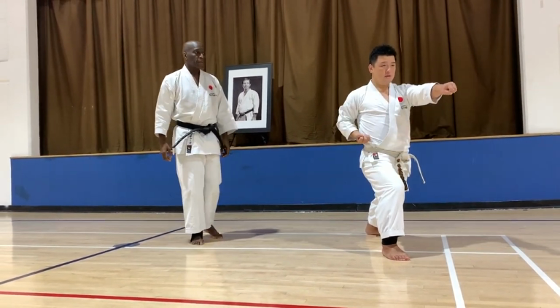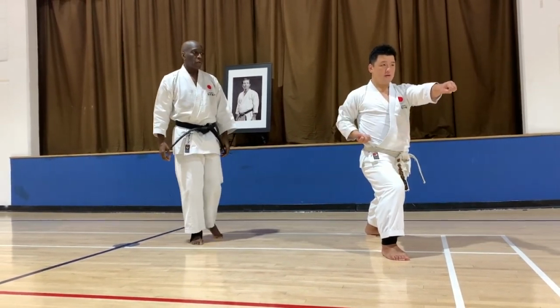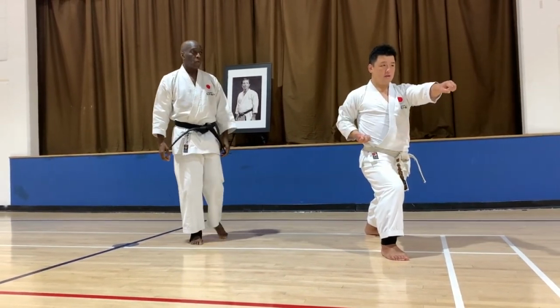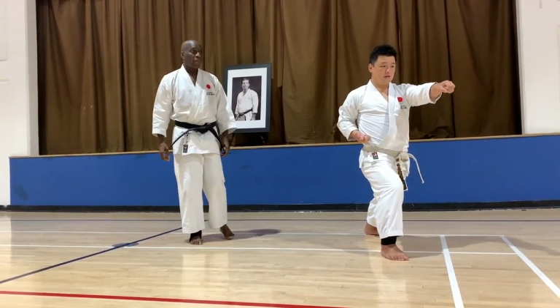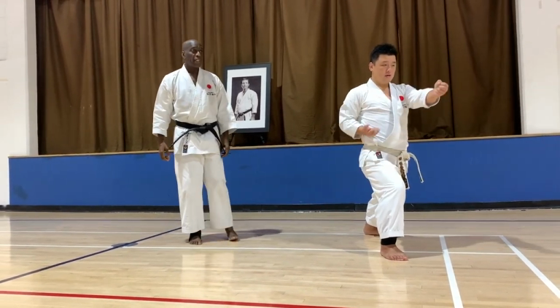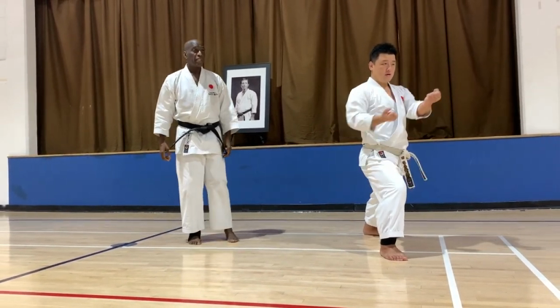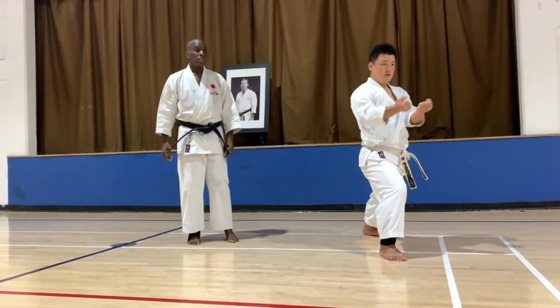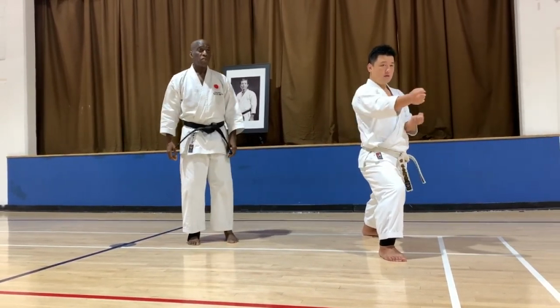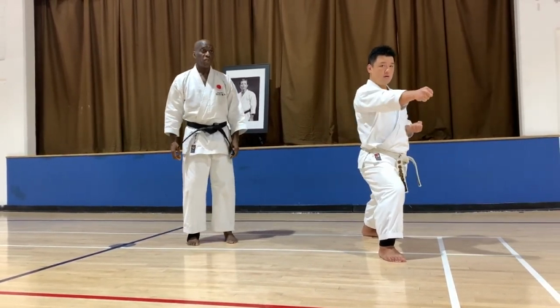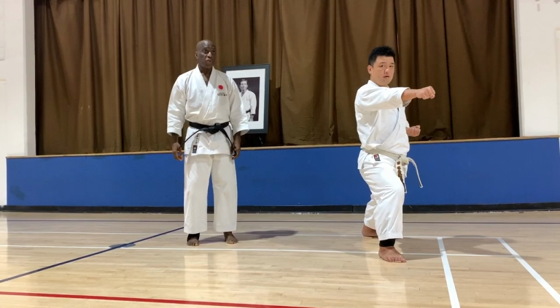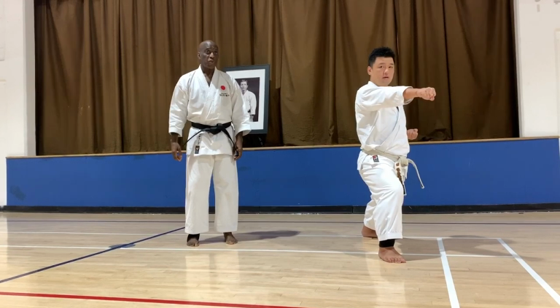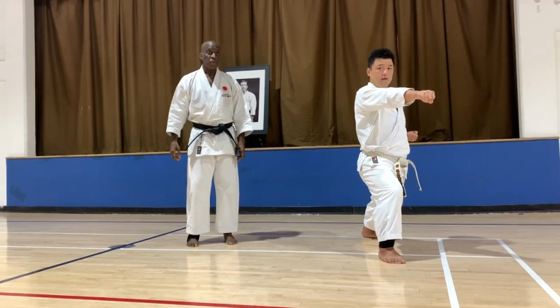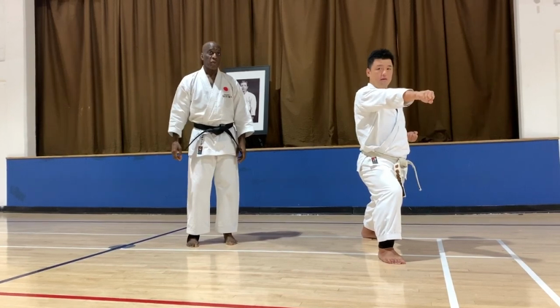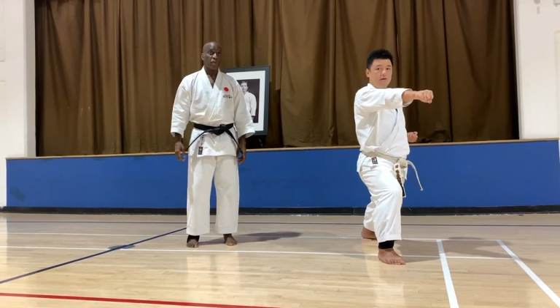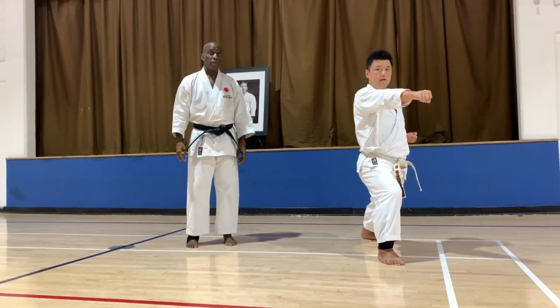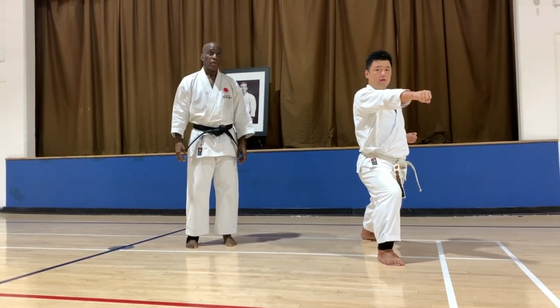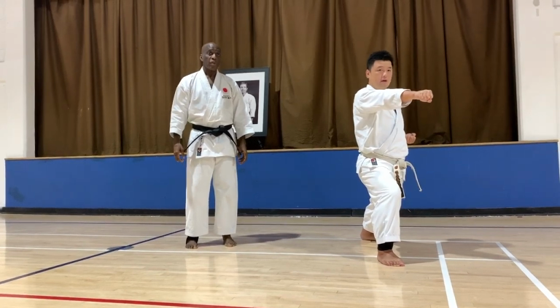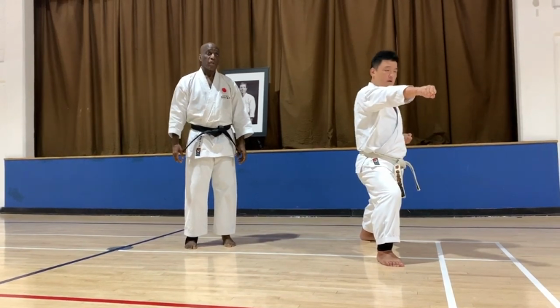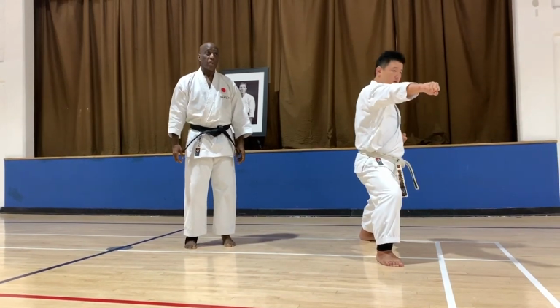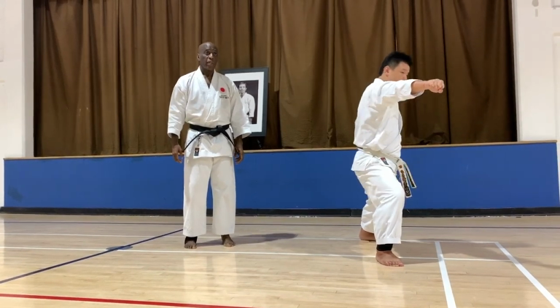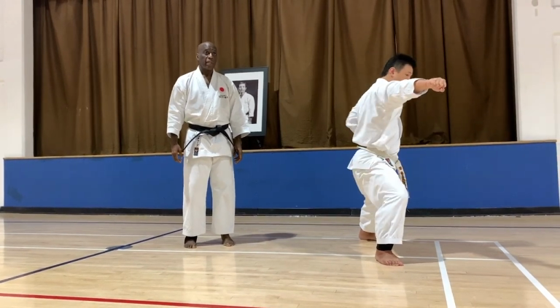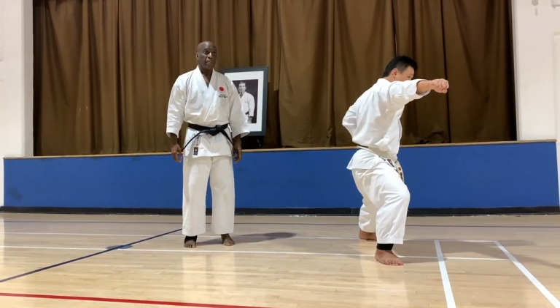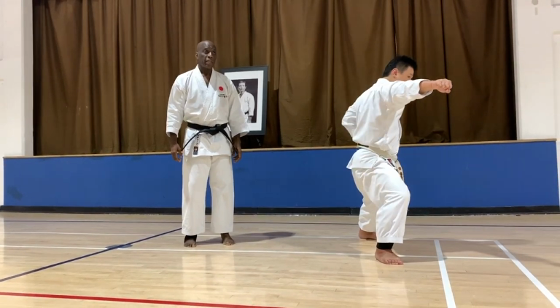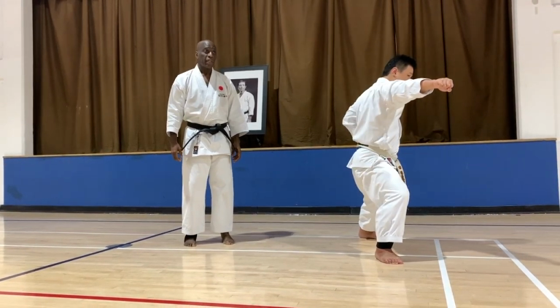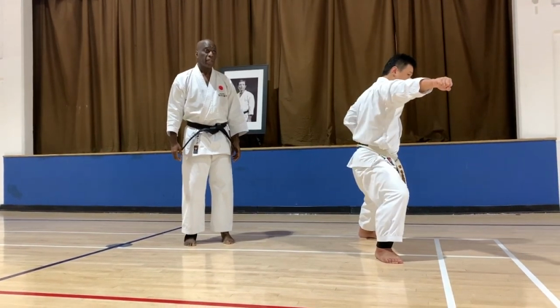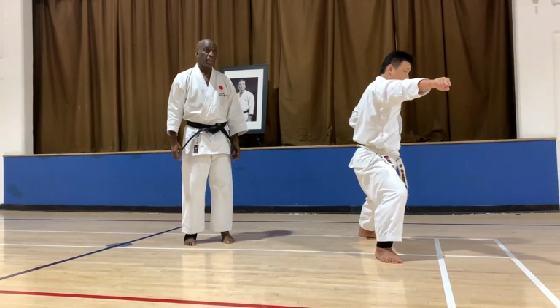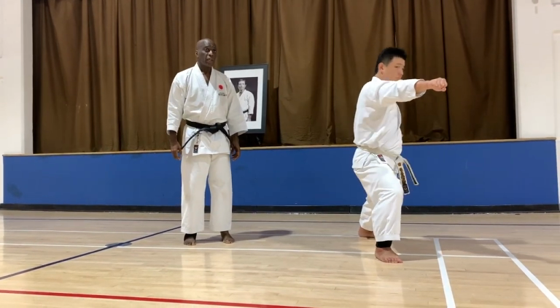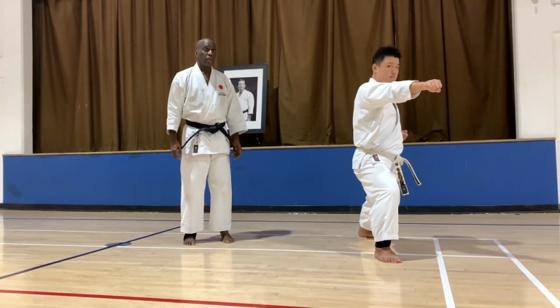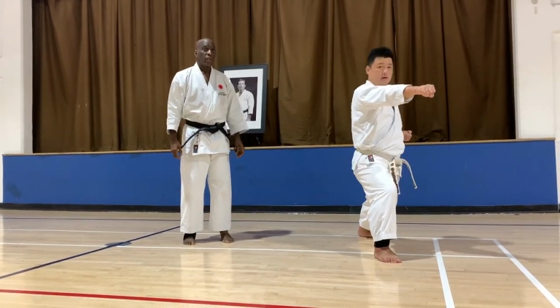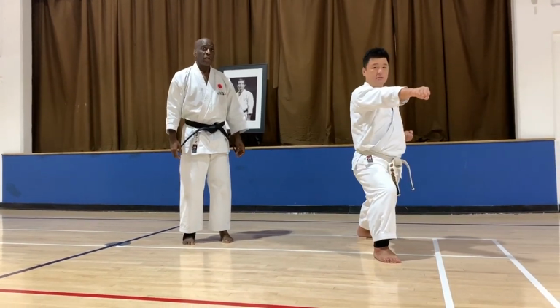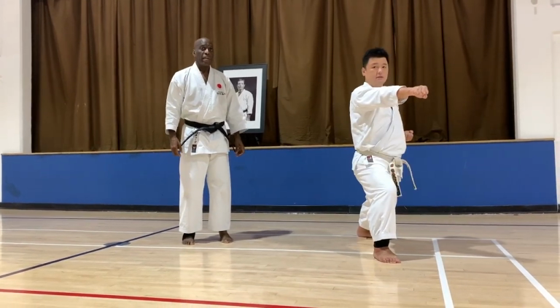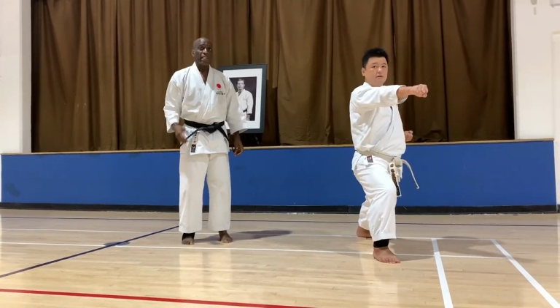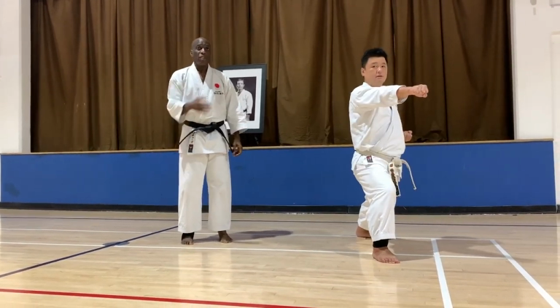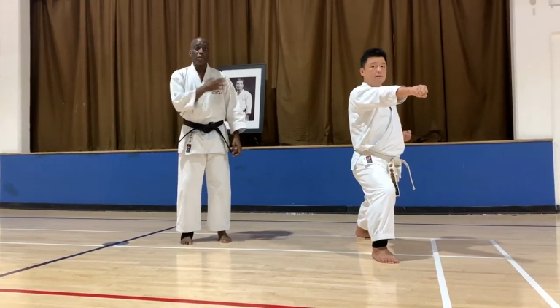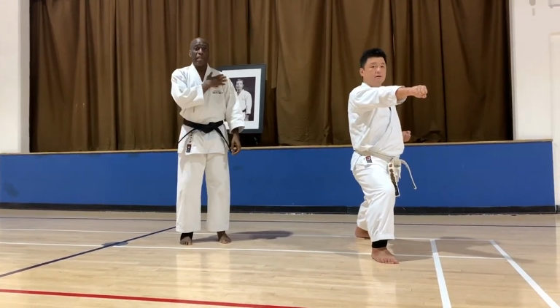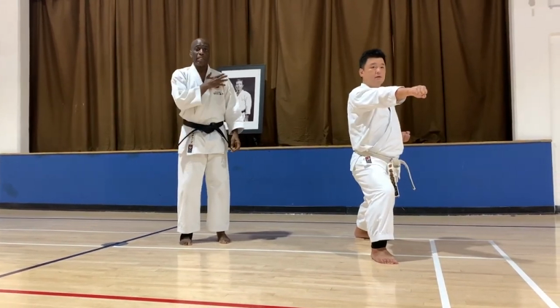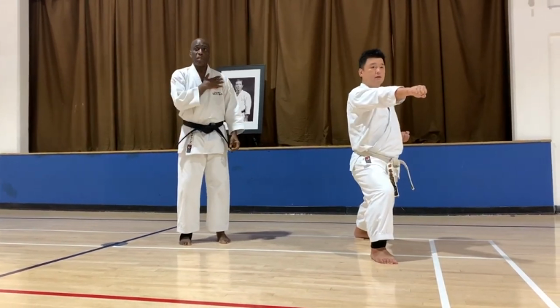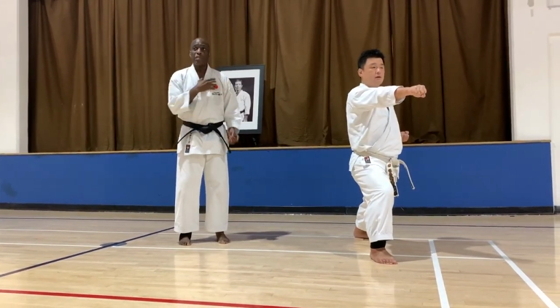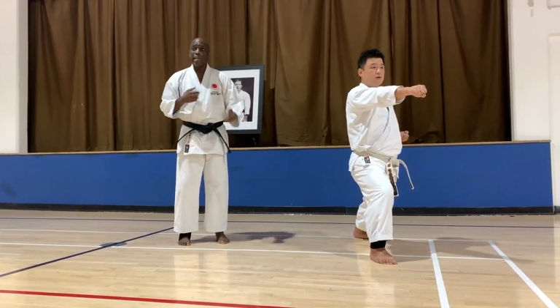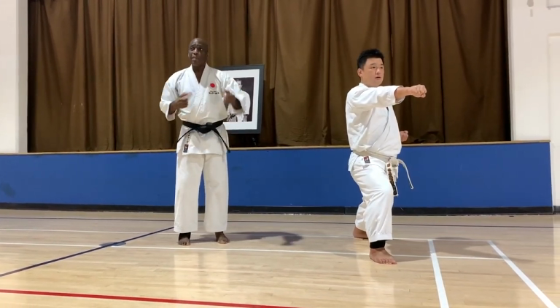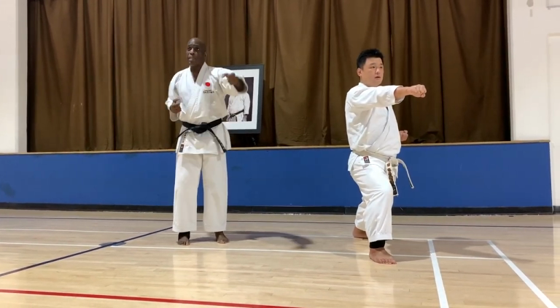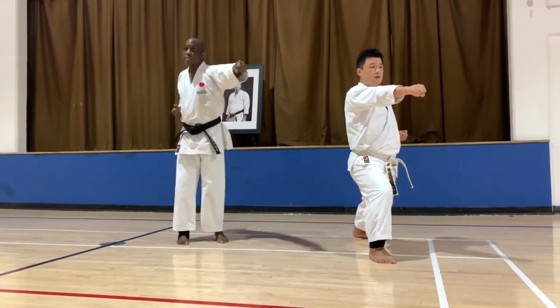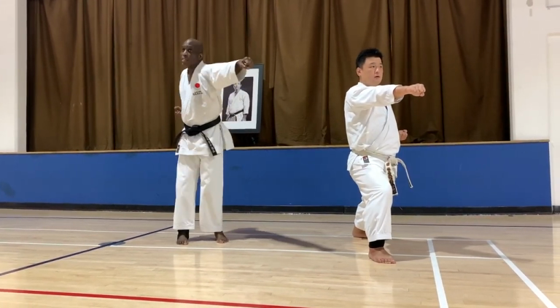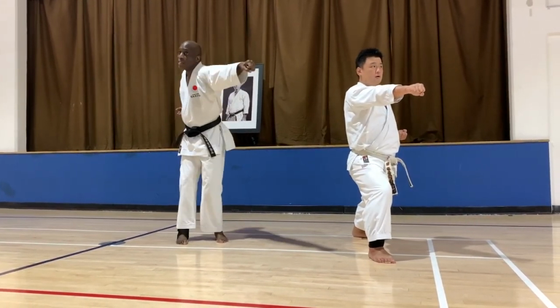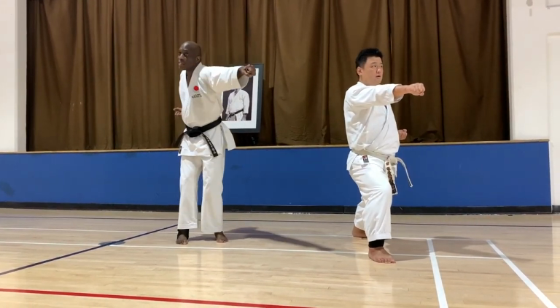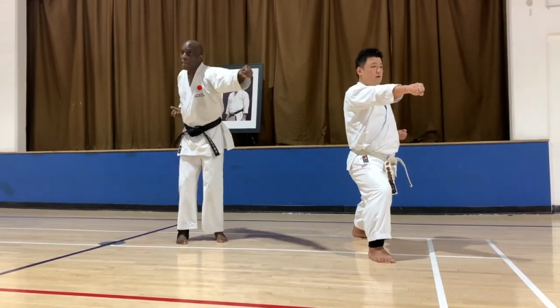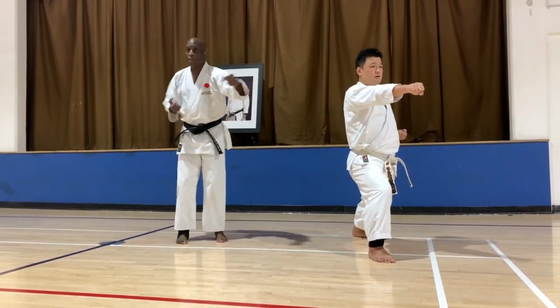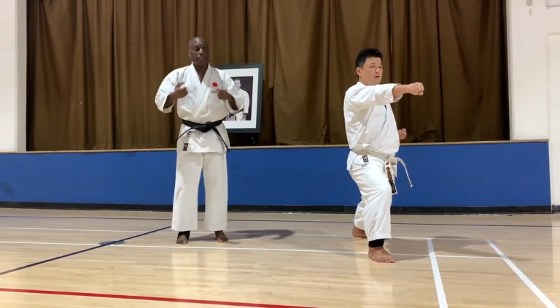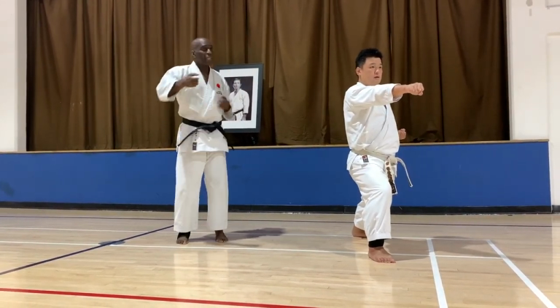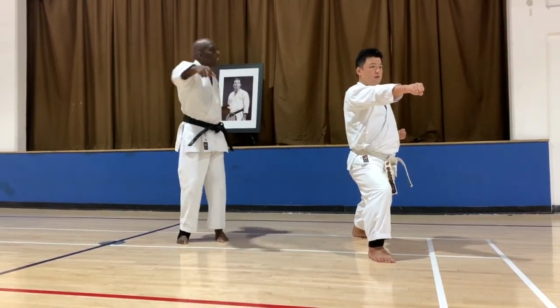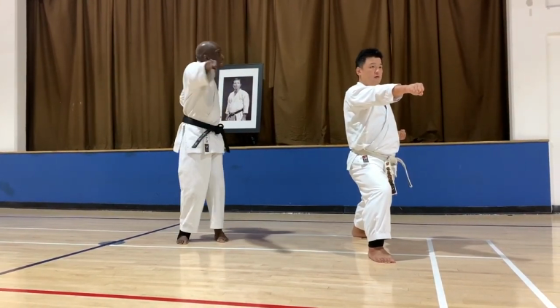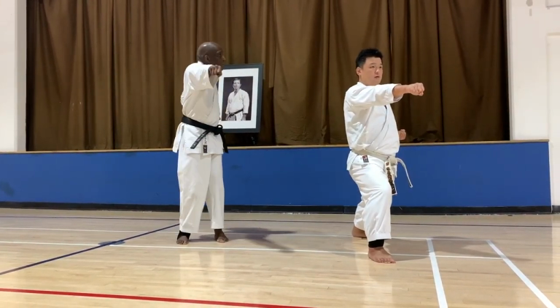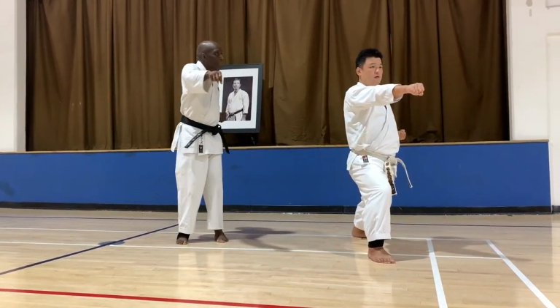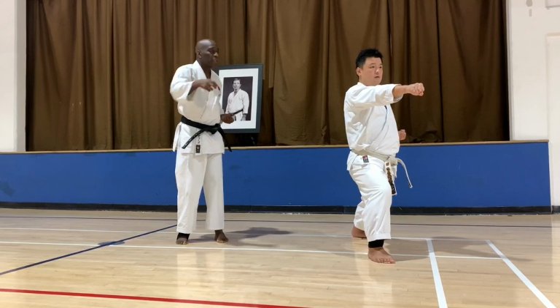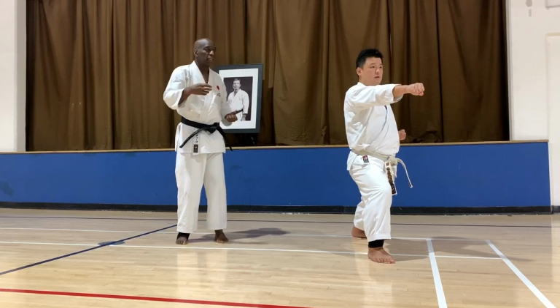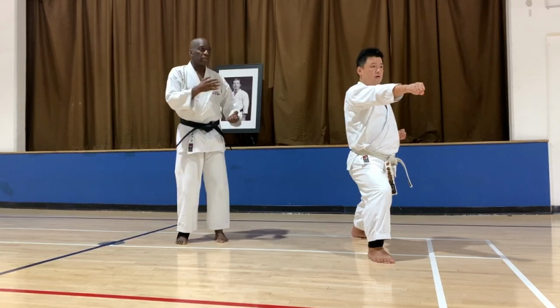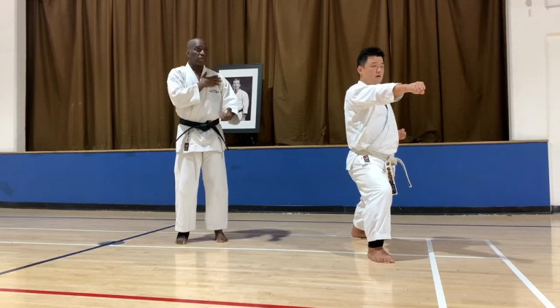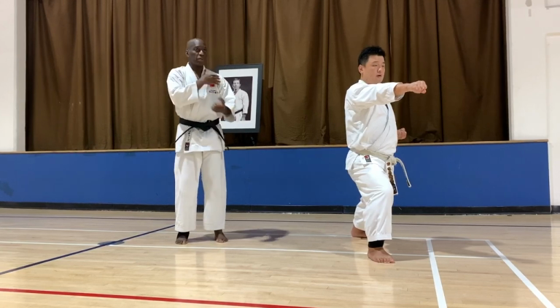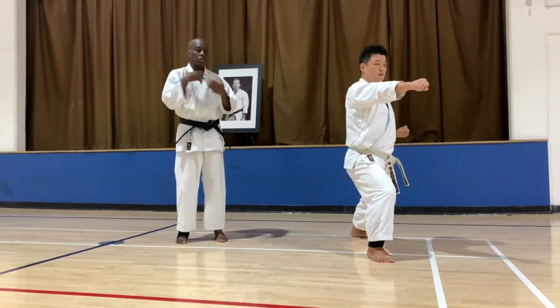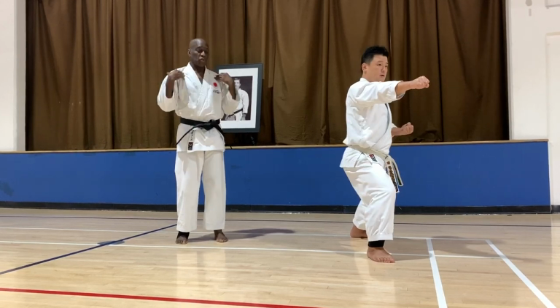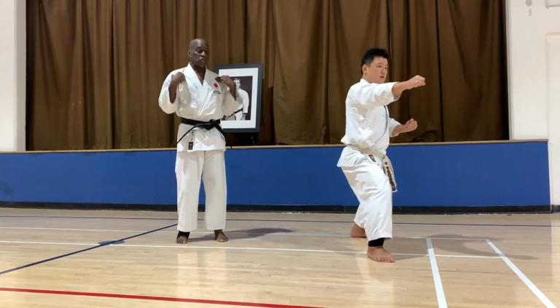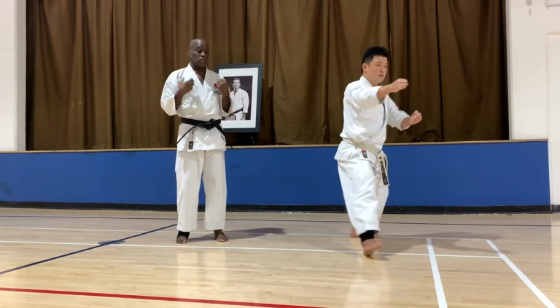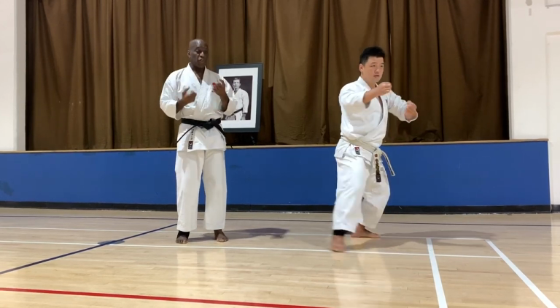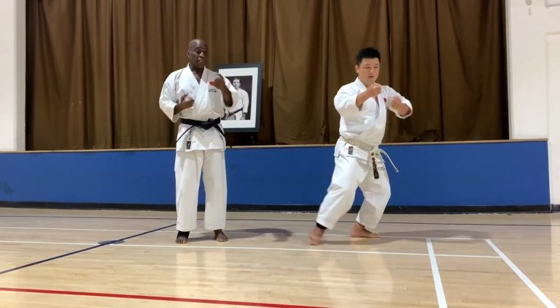One, two — at no time is it out and out, it's straight.